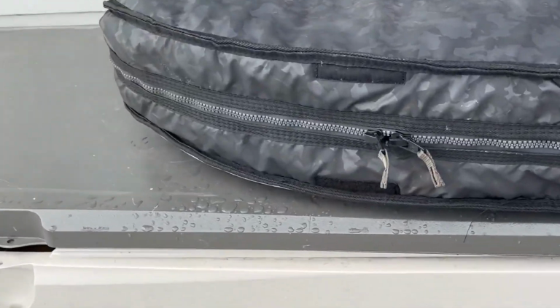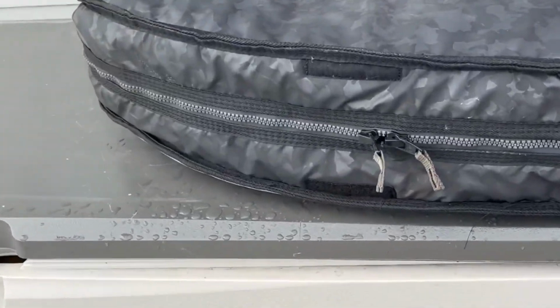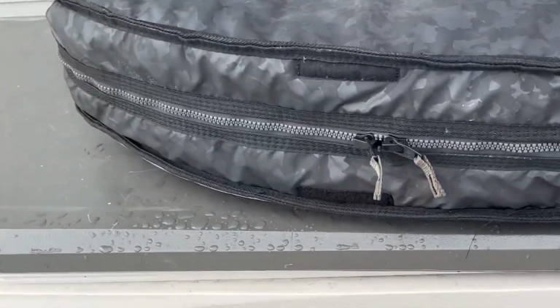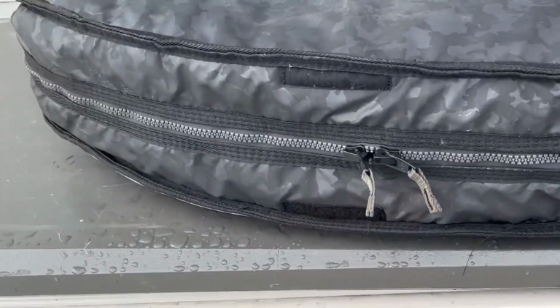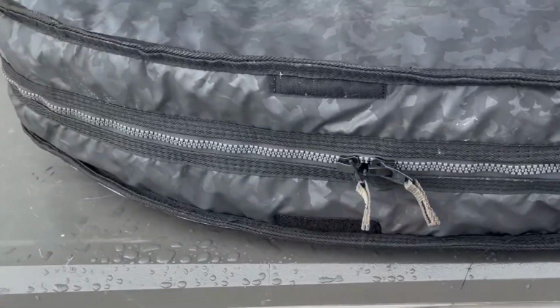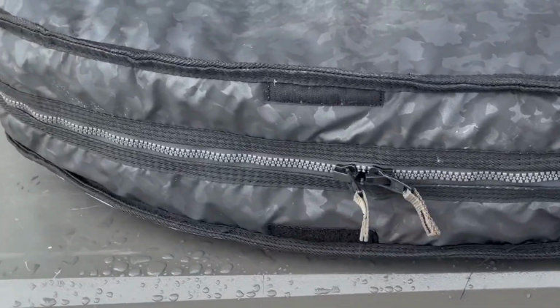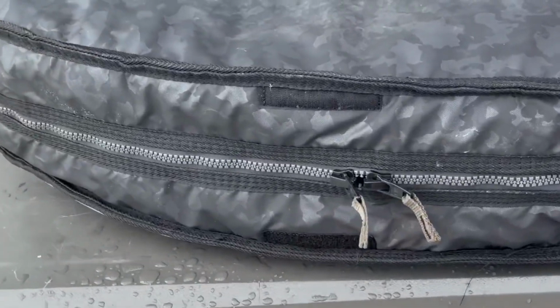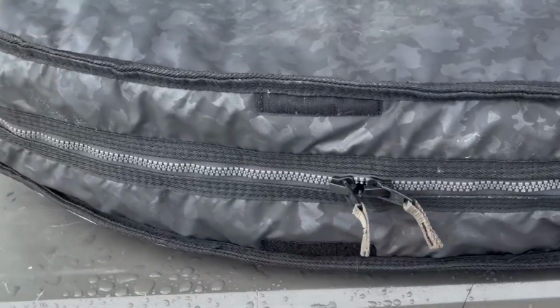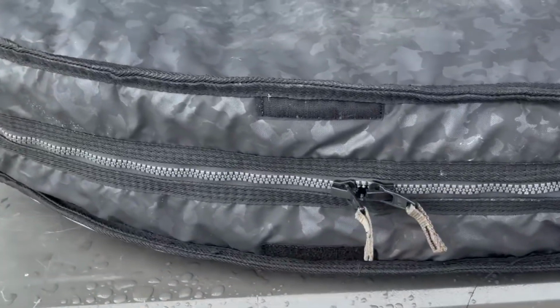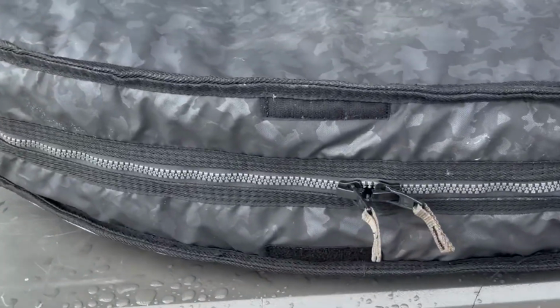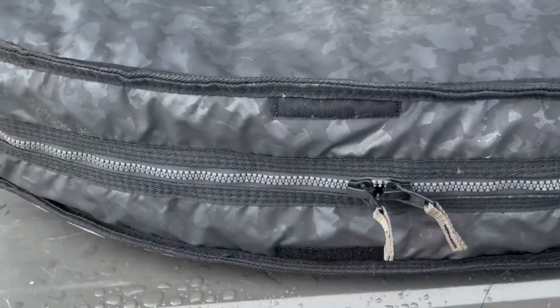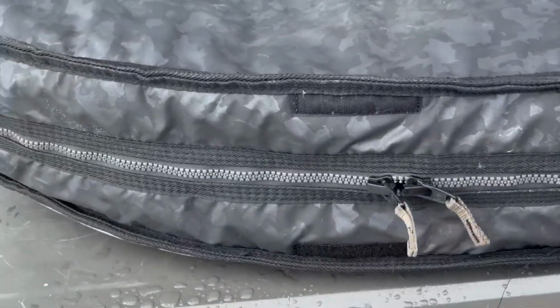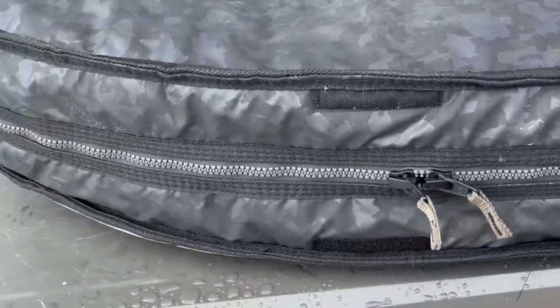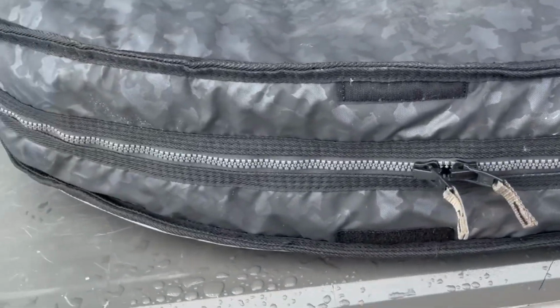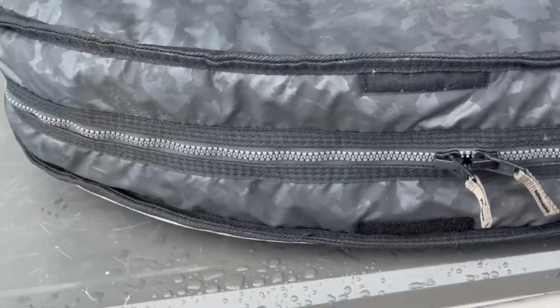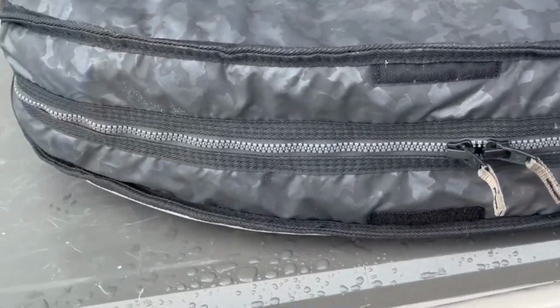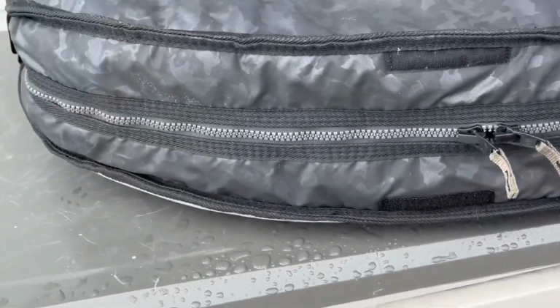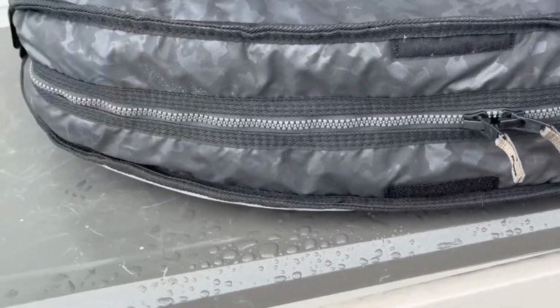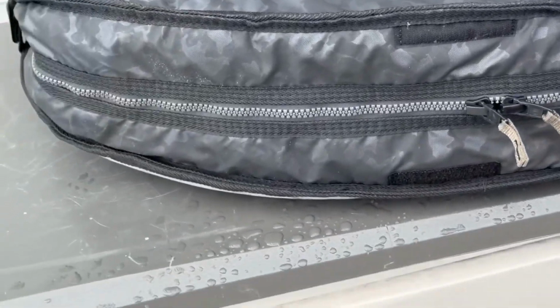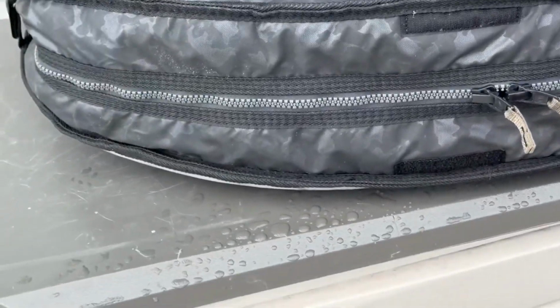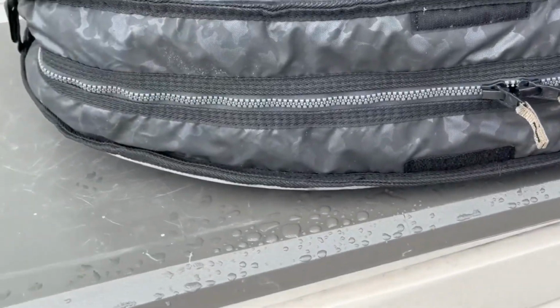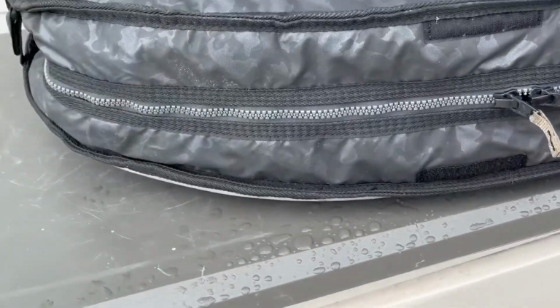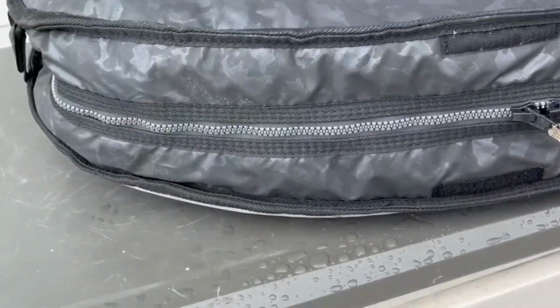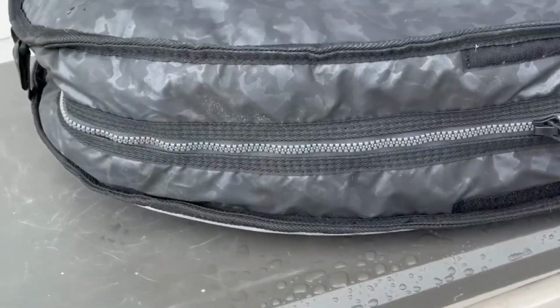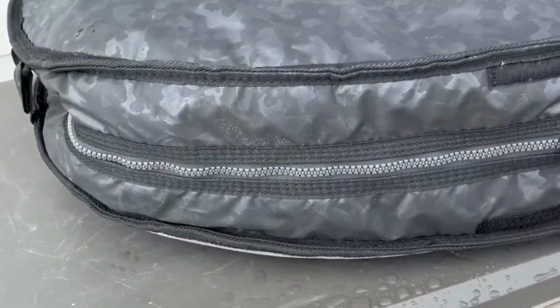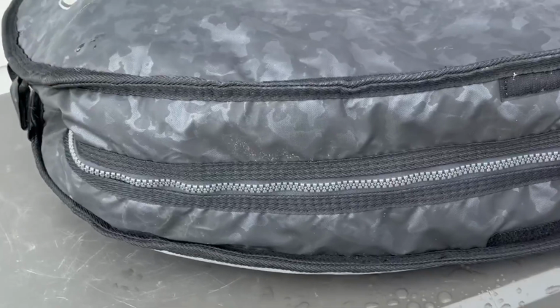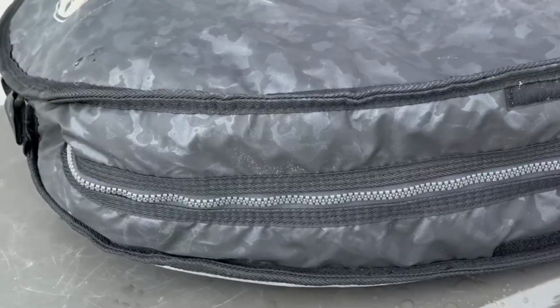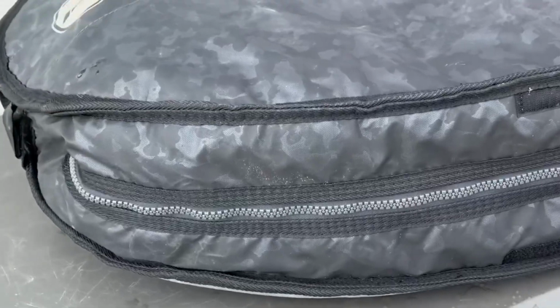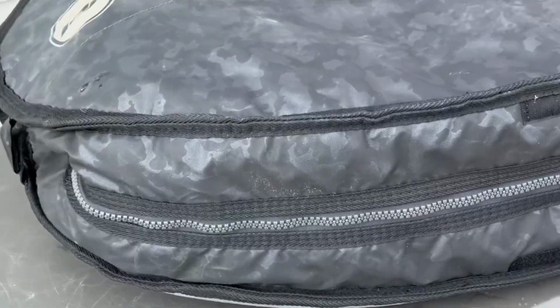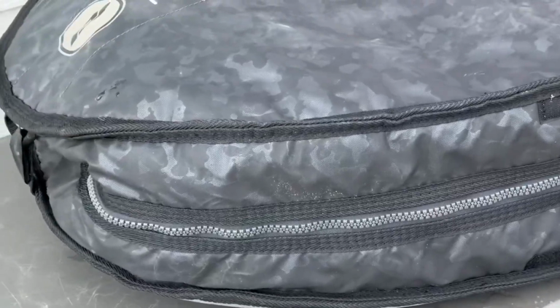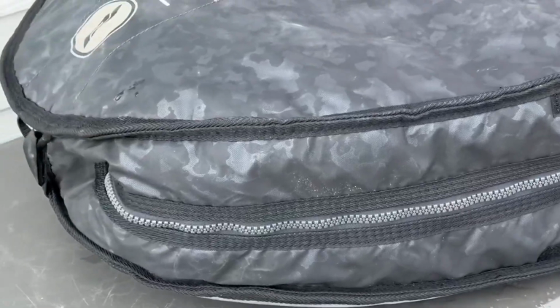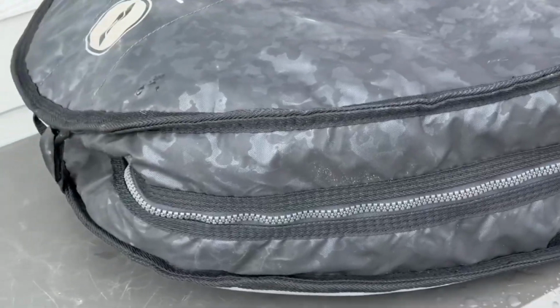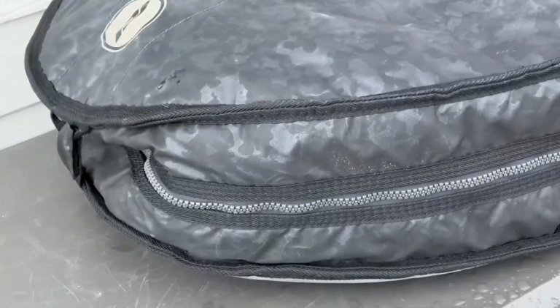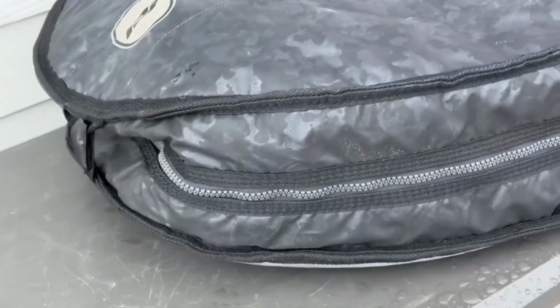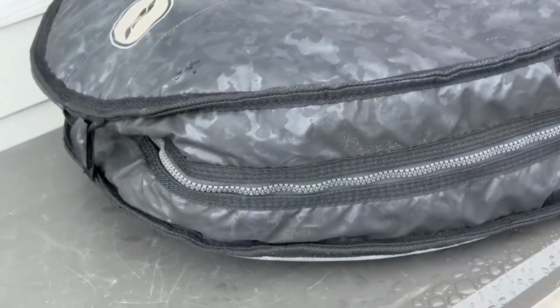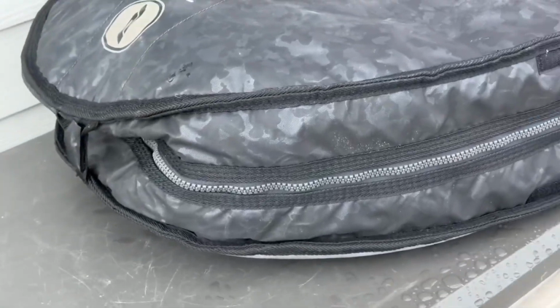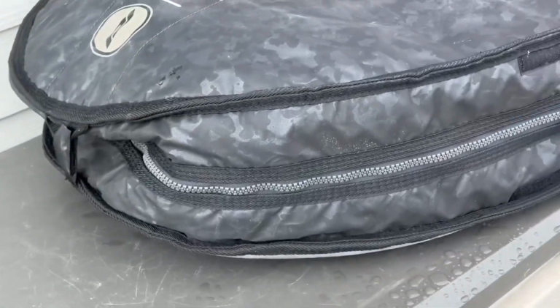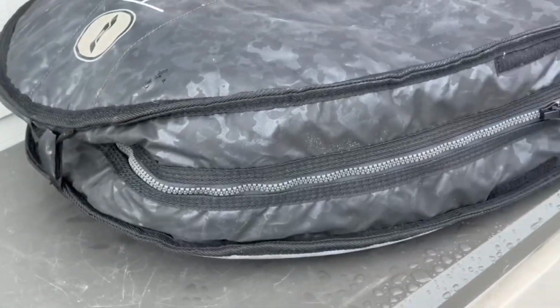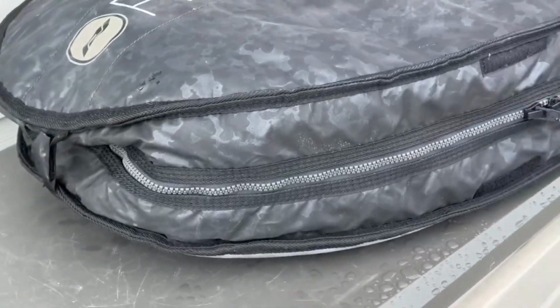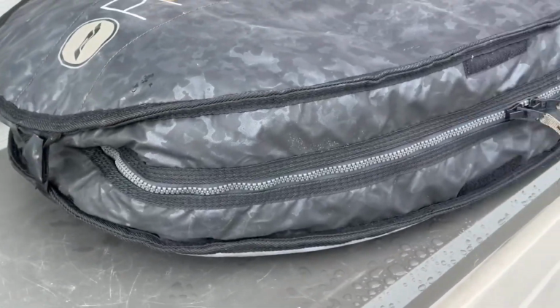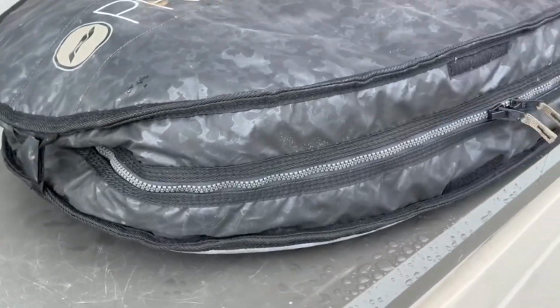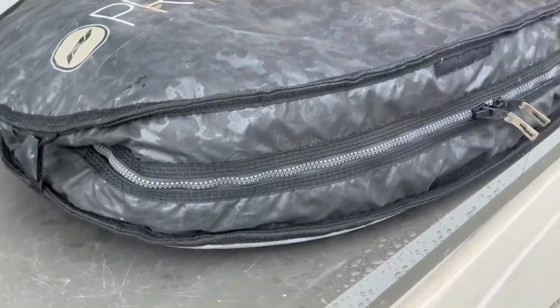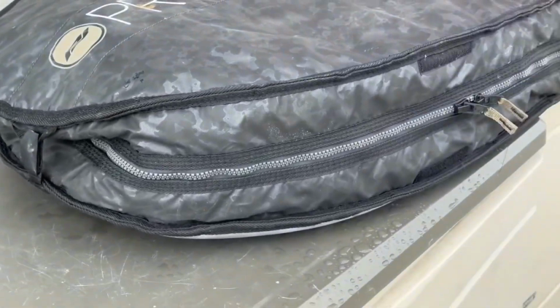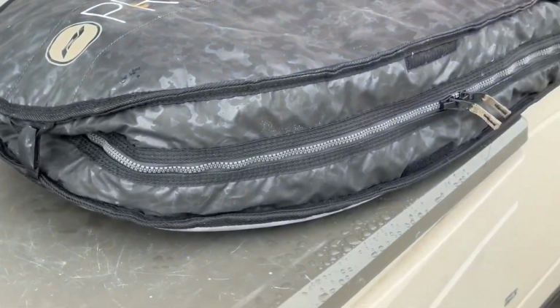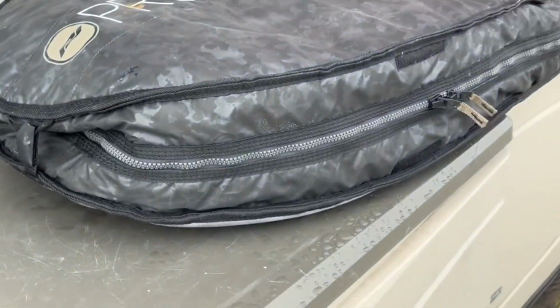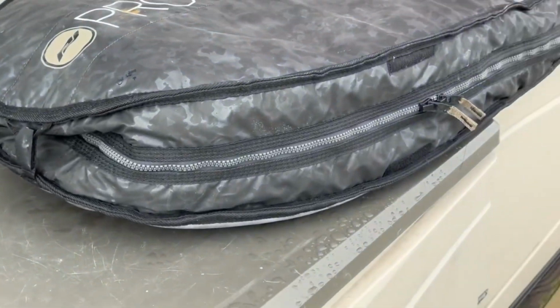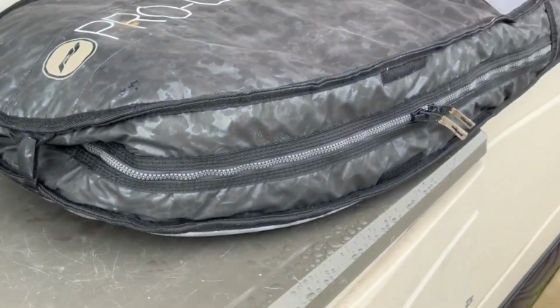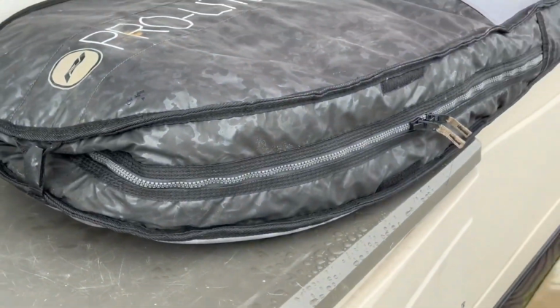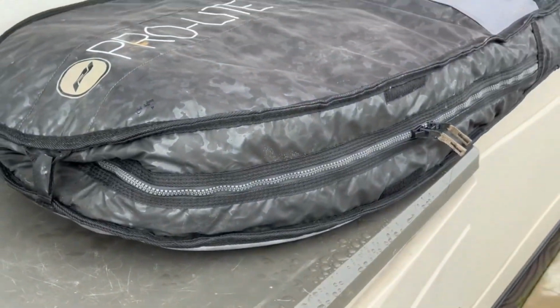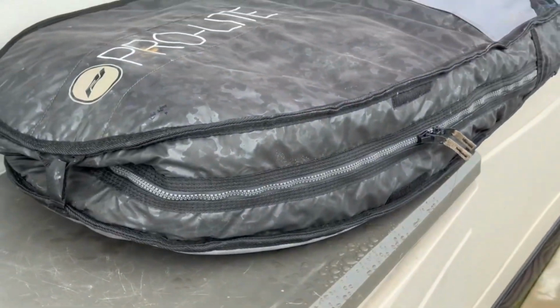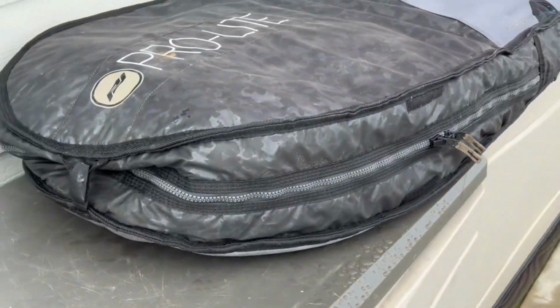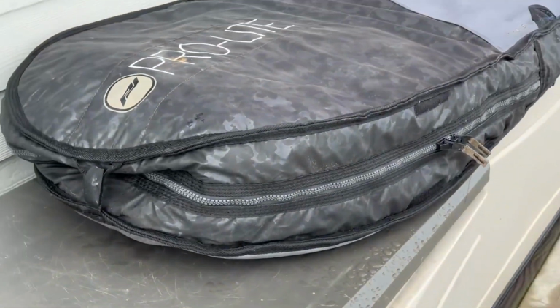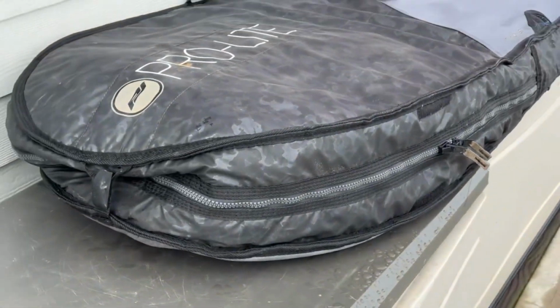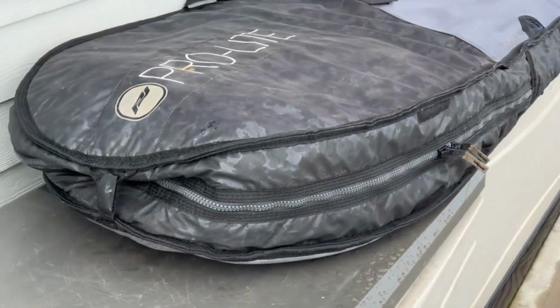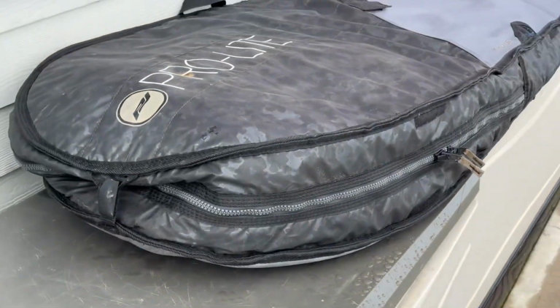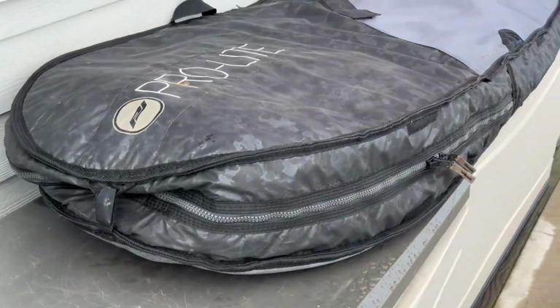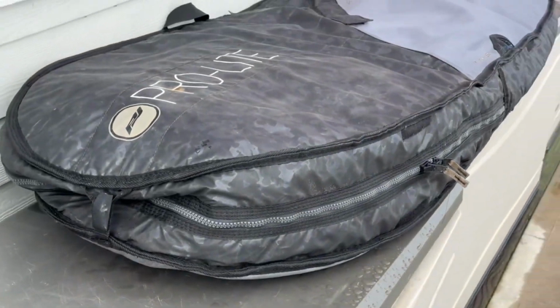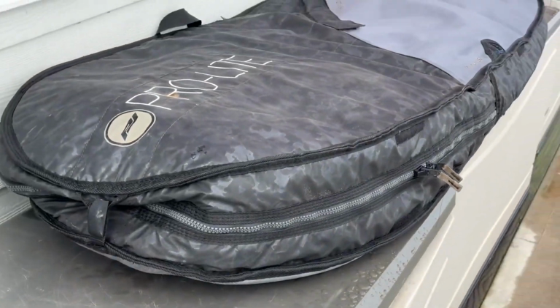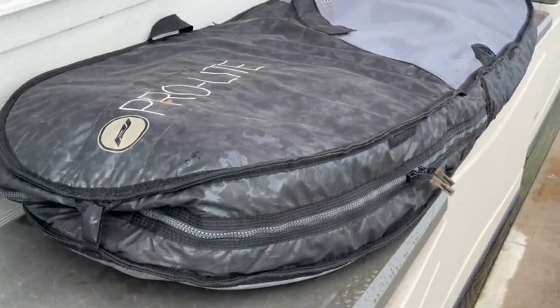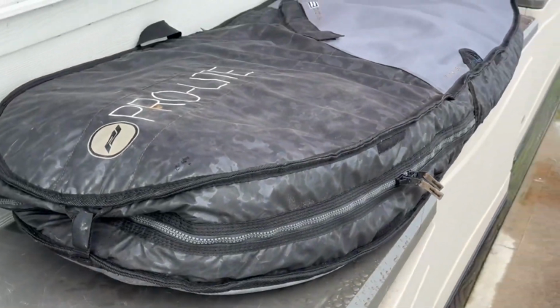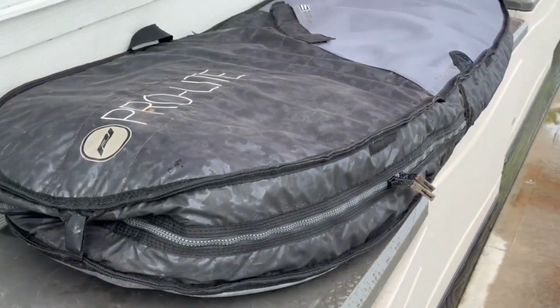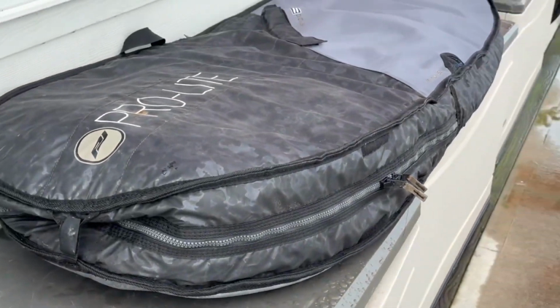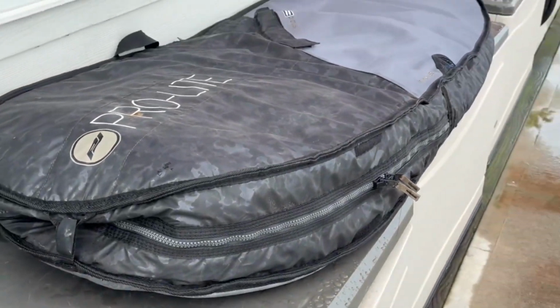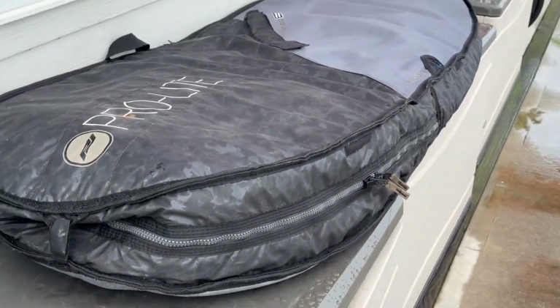It has a very nicely padded shoulder strap and a Velcro system to hold it in place when not in use.